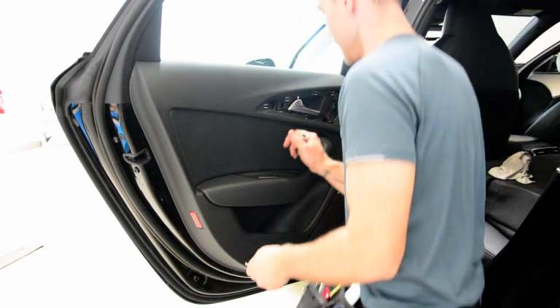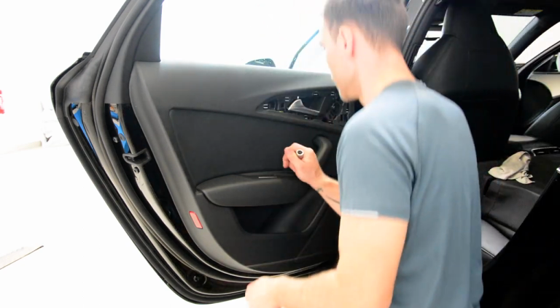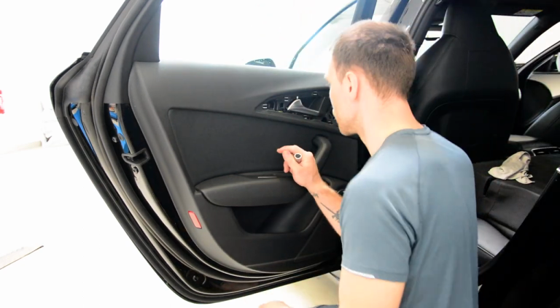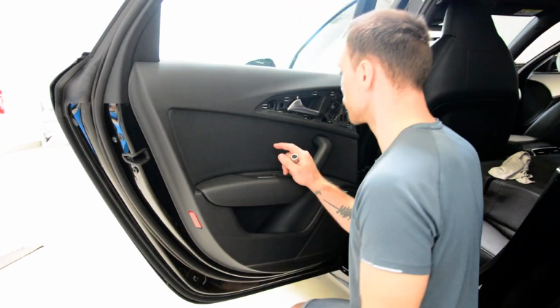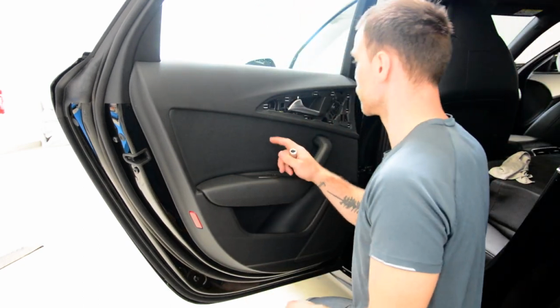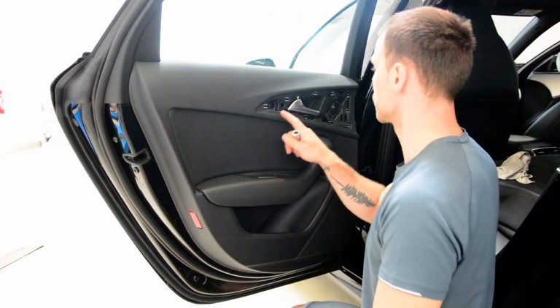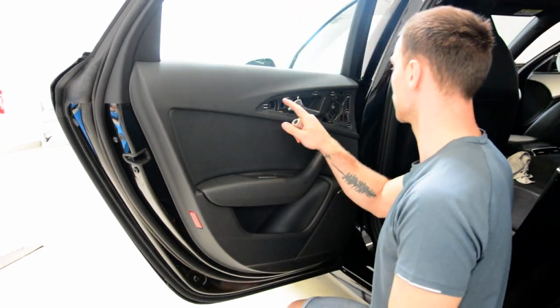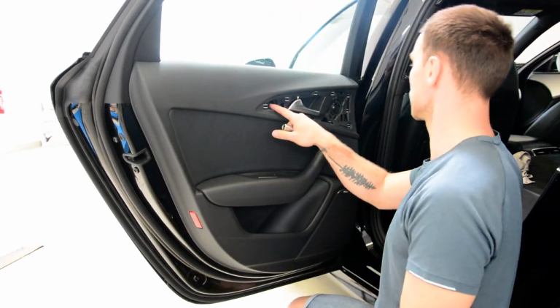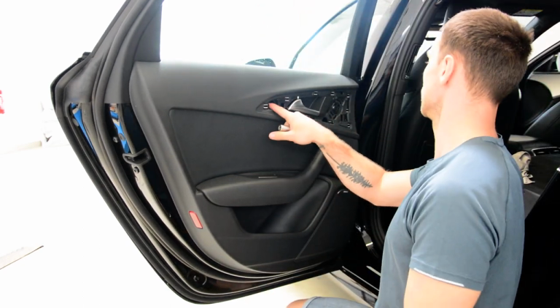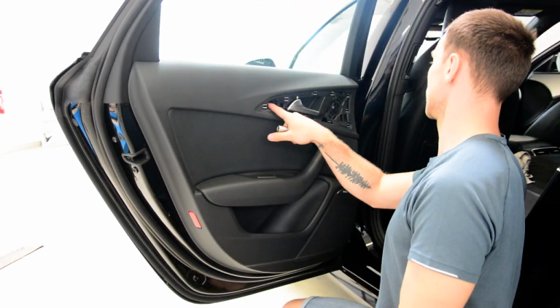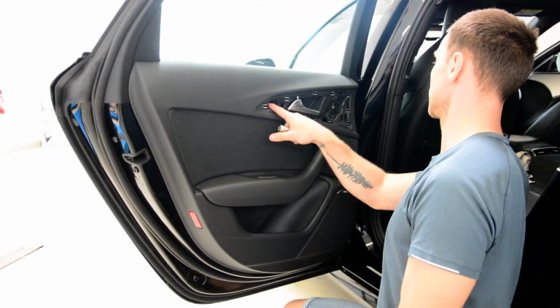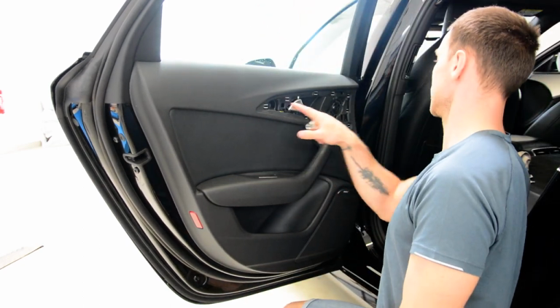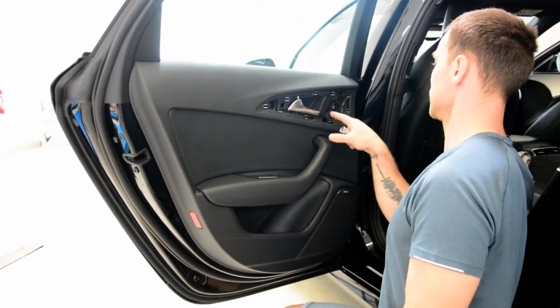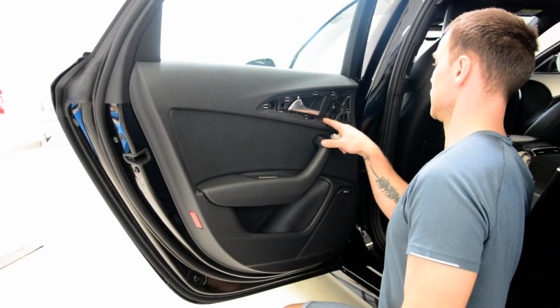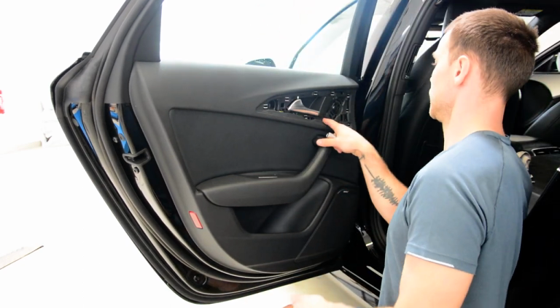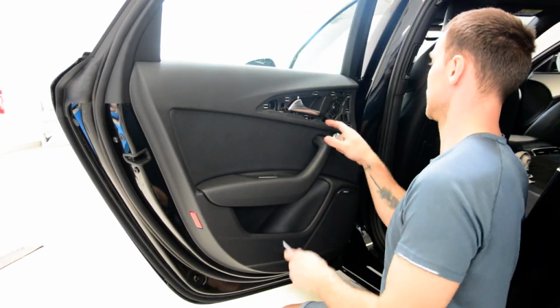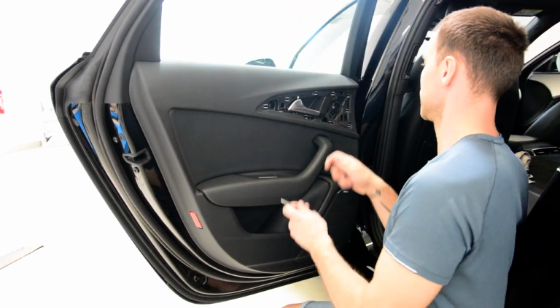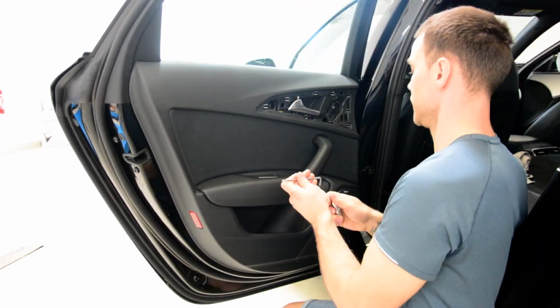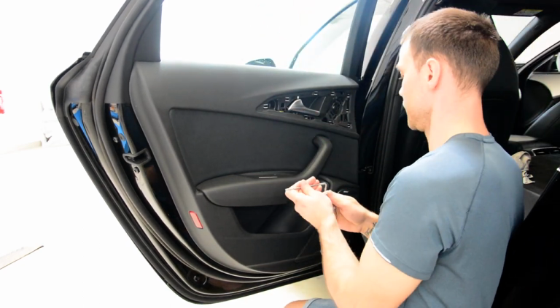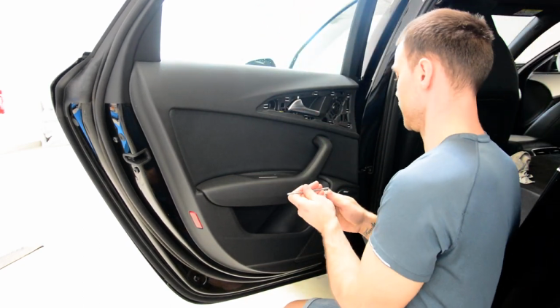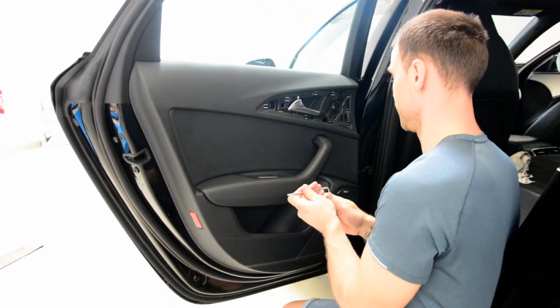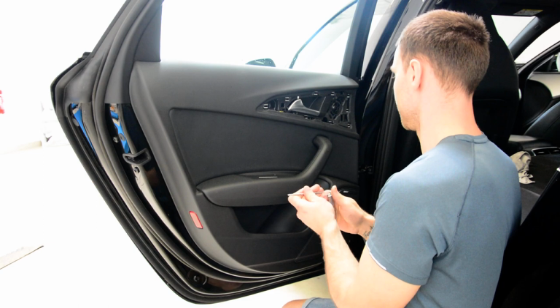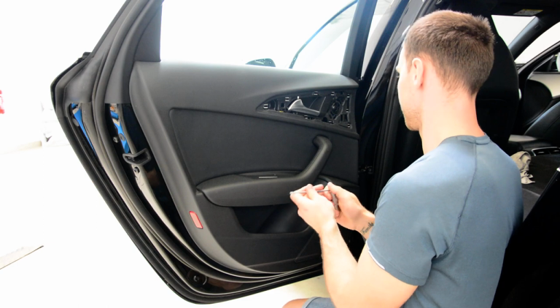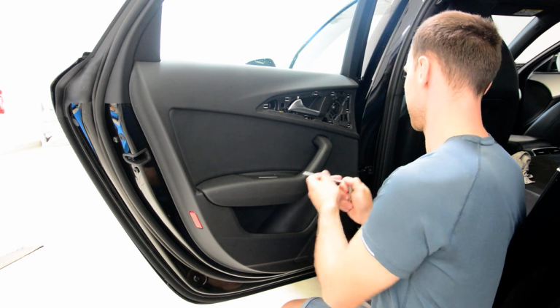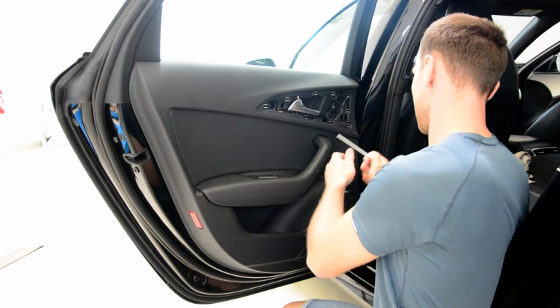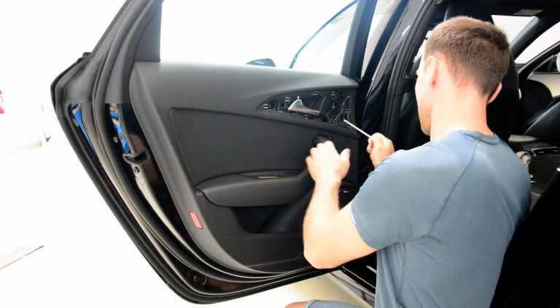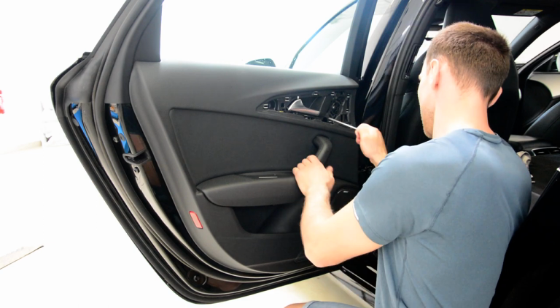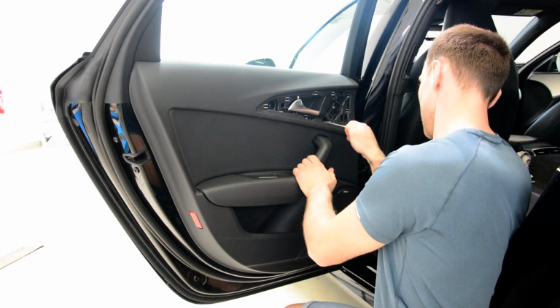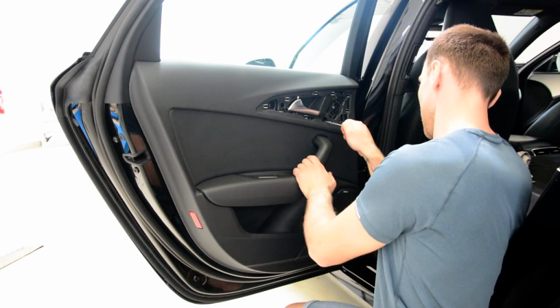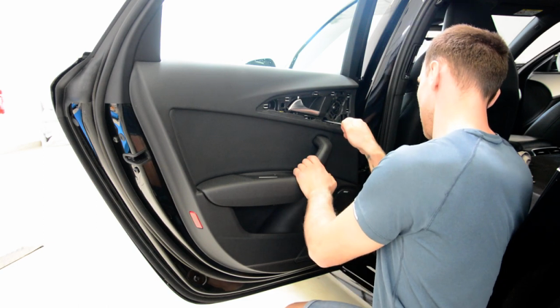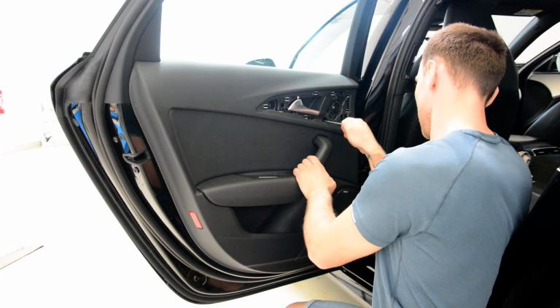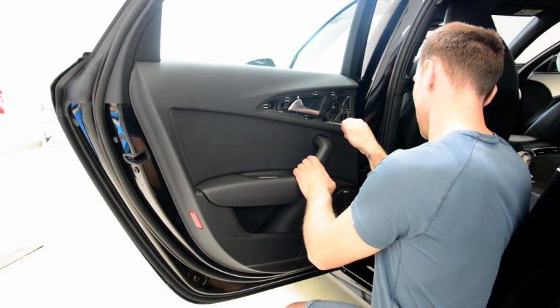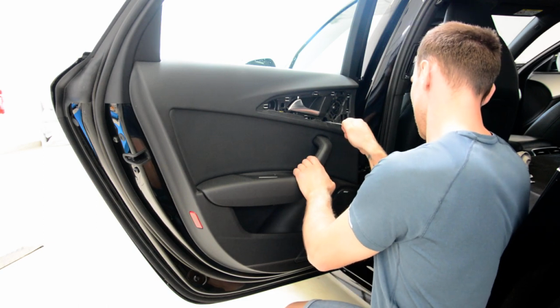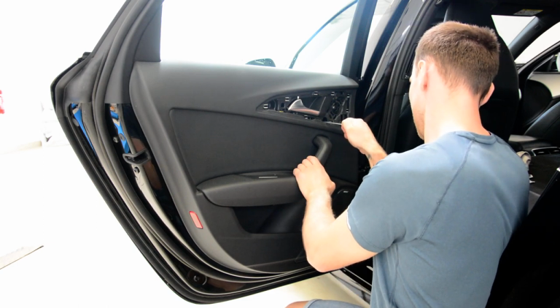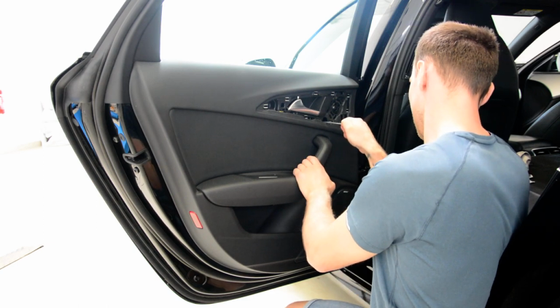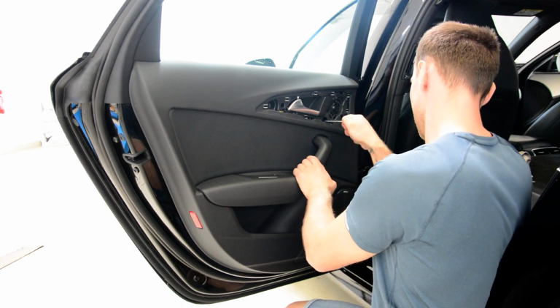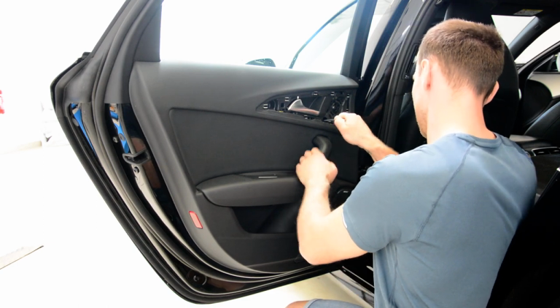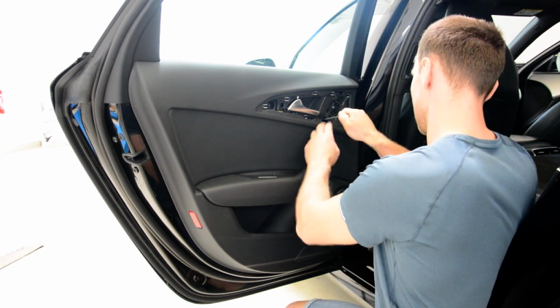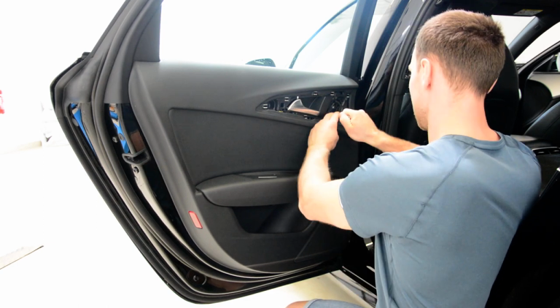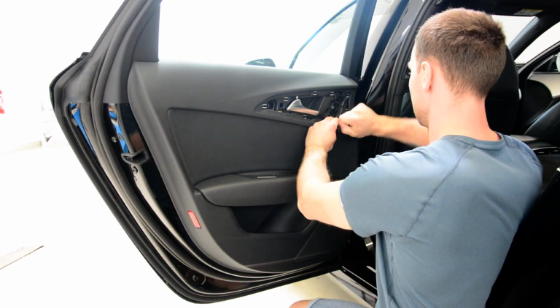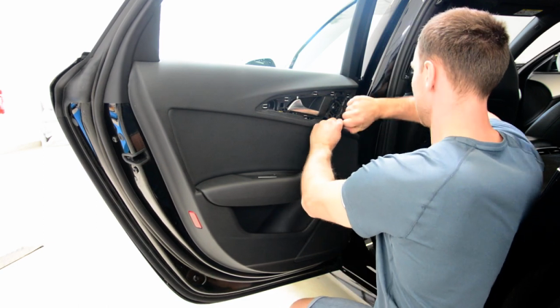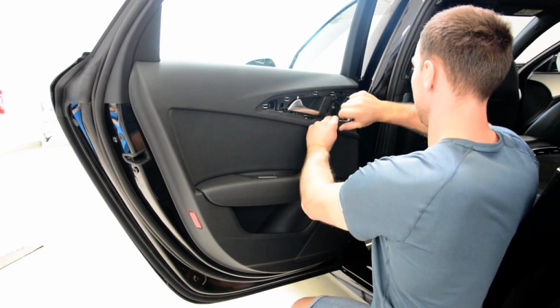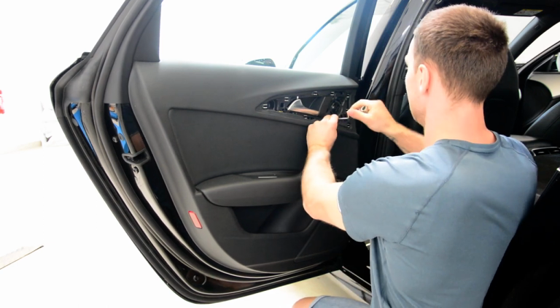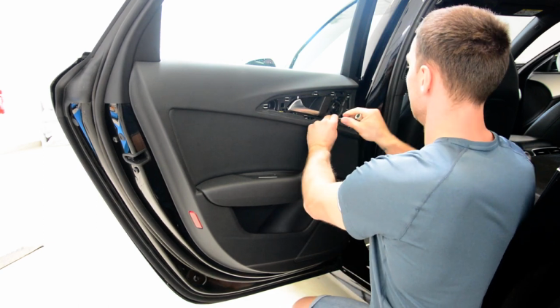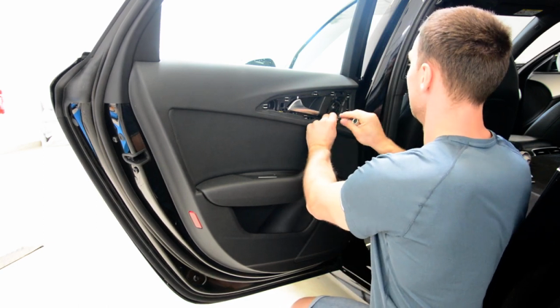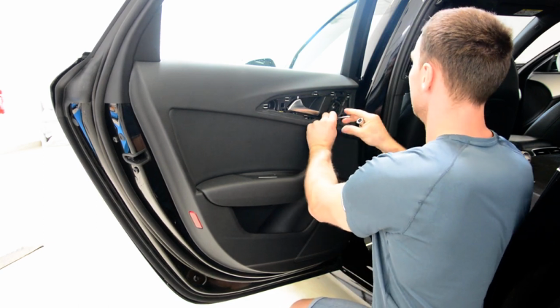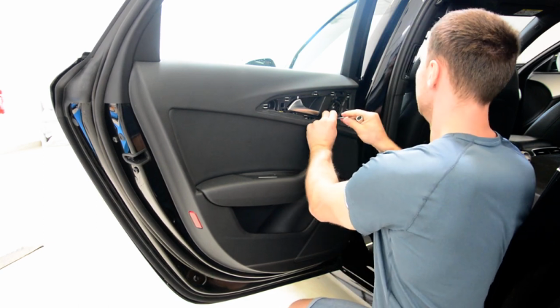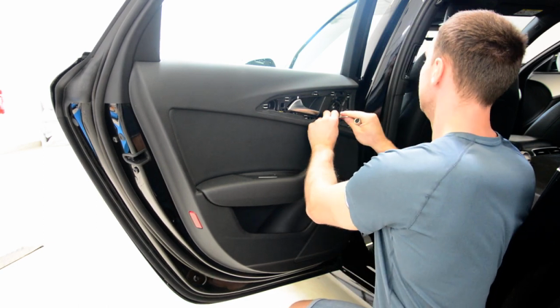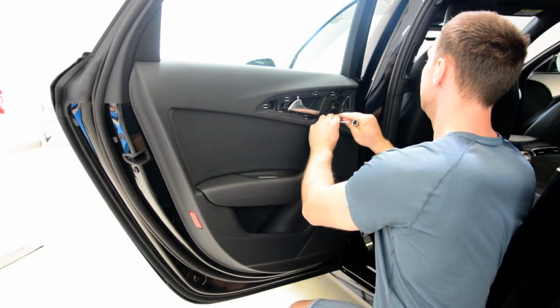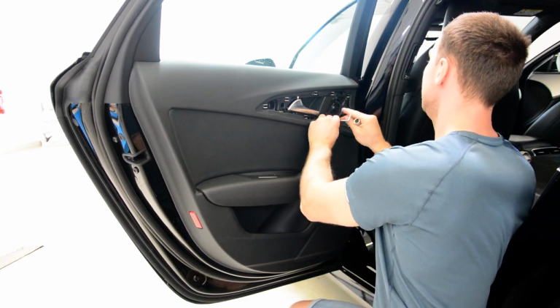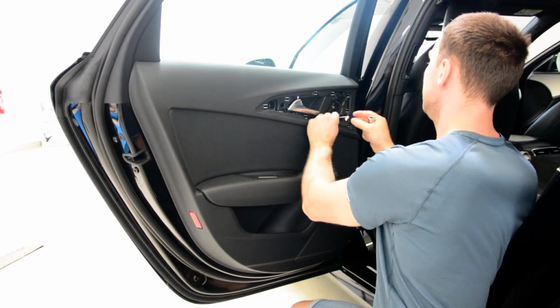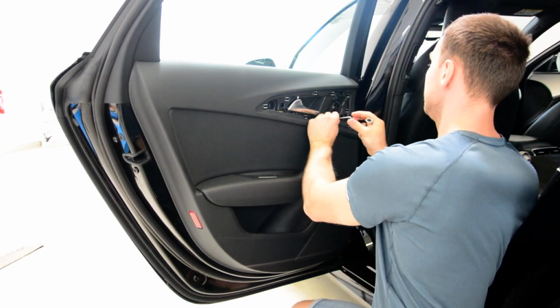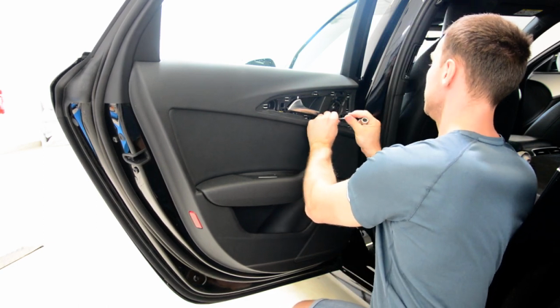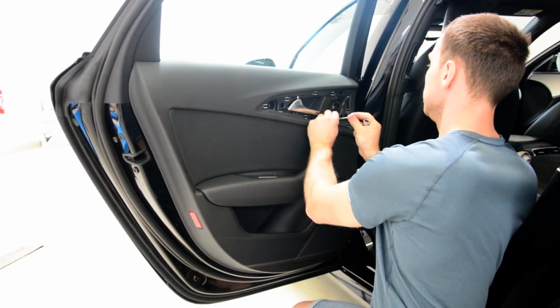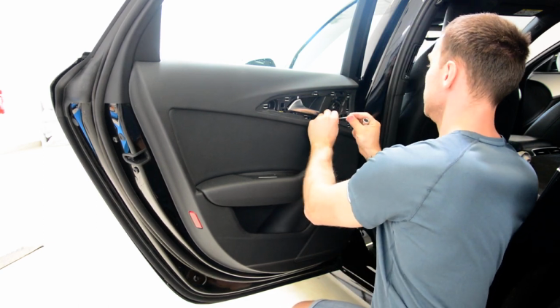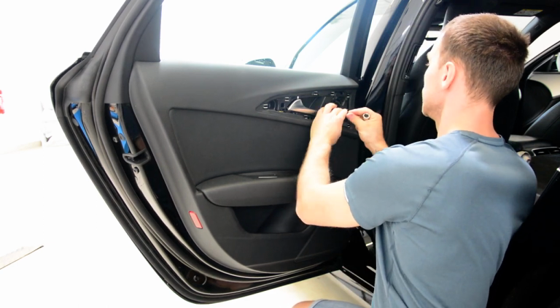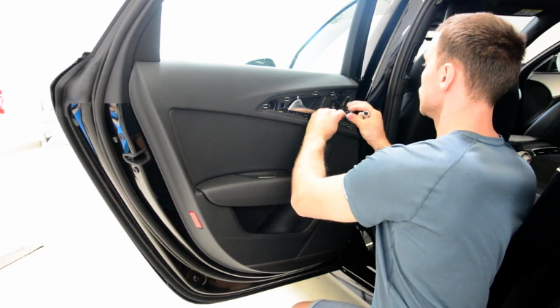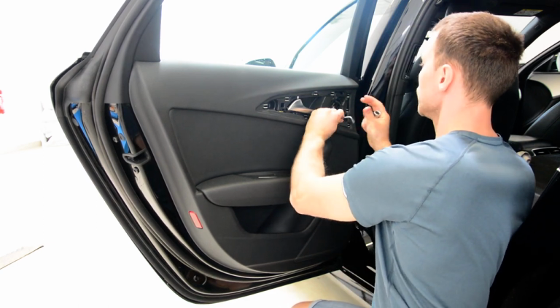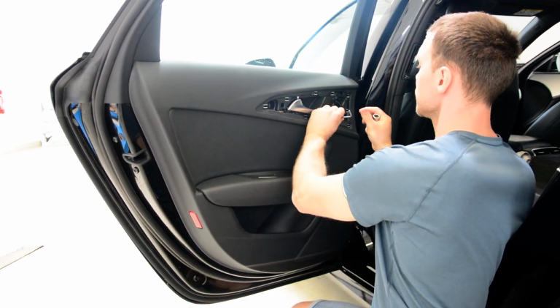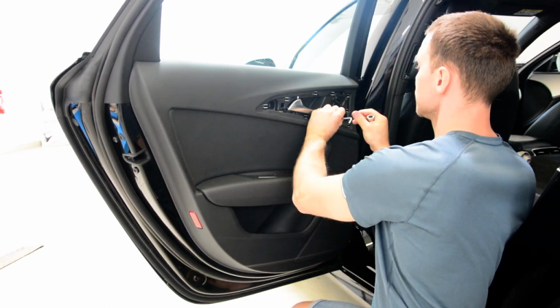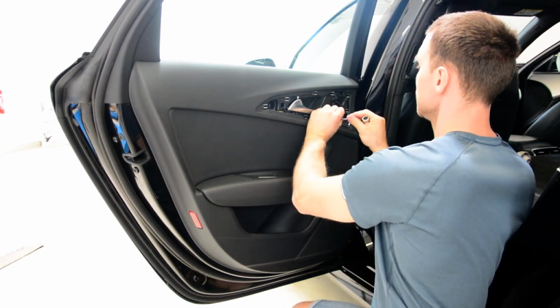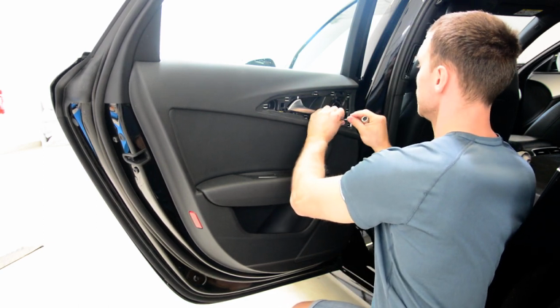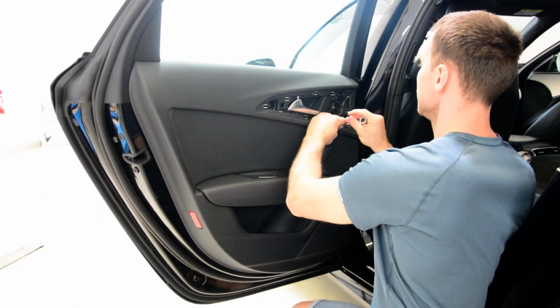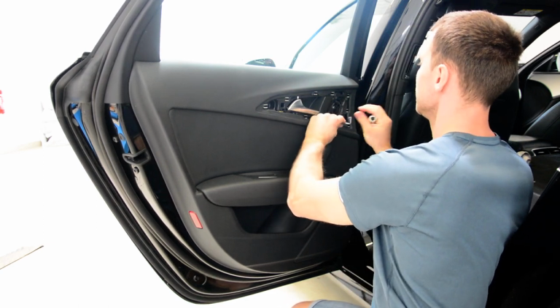Two screws: one here, one here, one here — Torx T20.